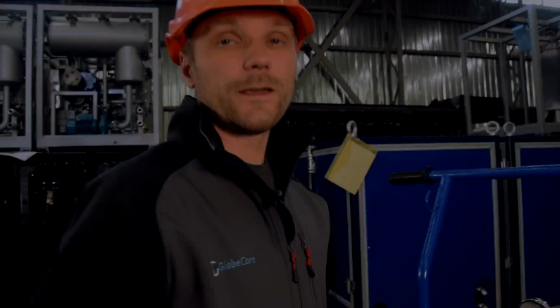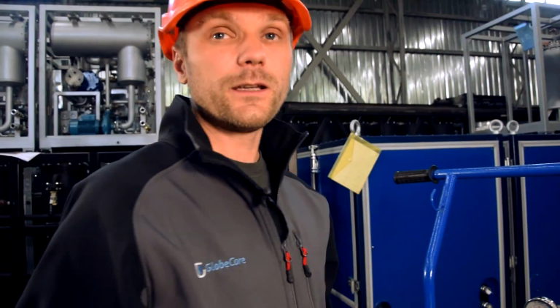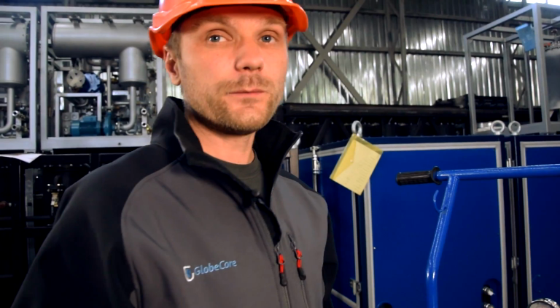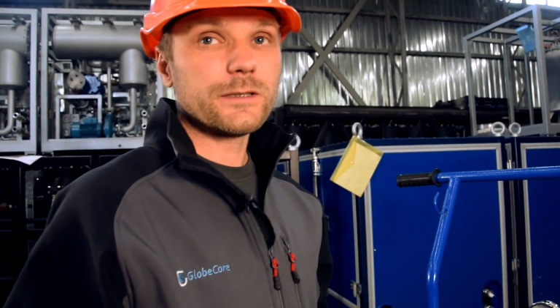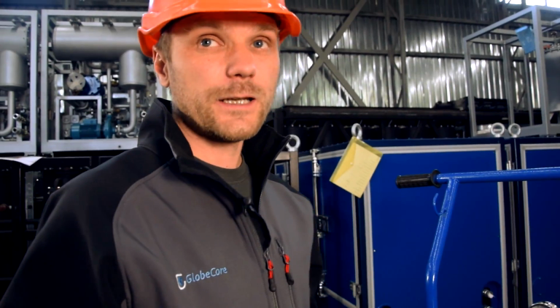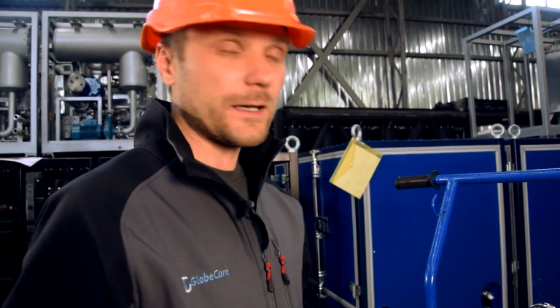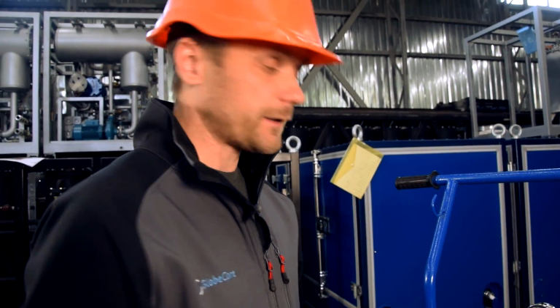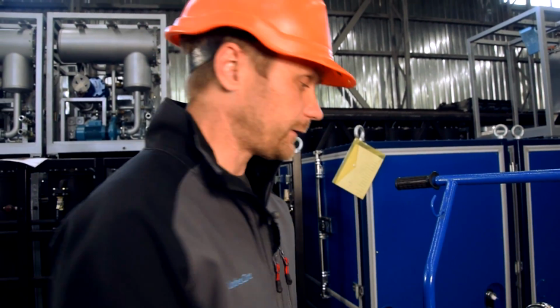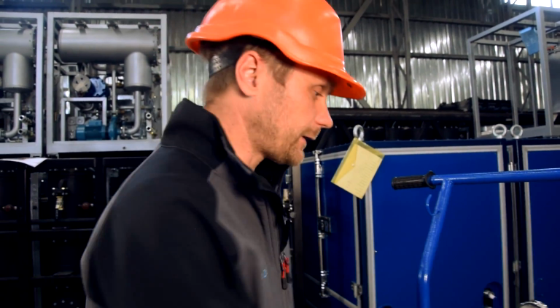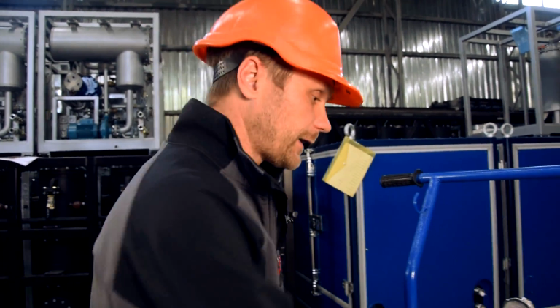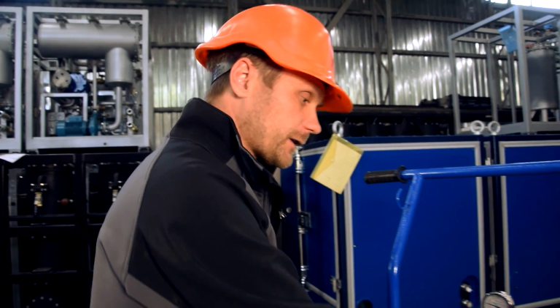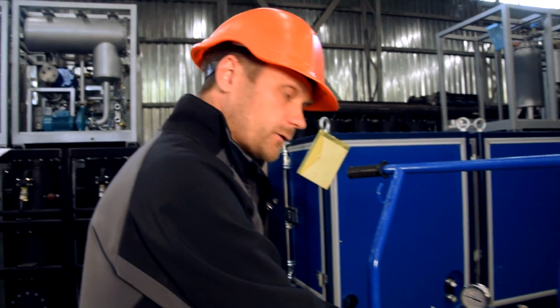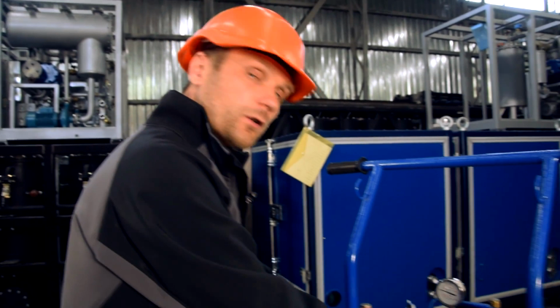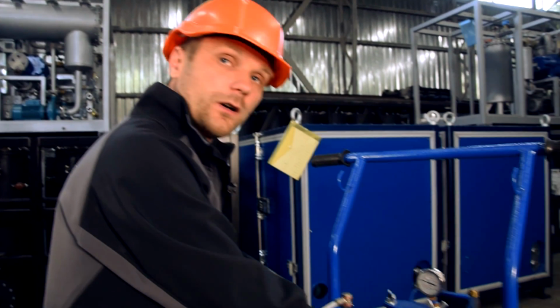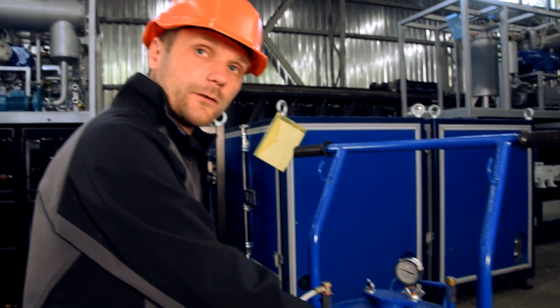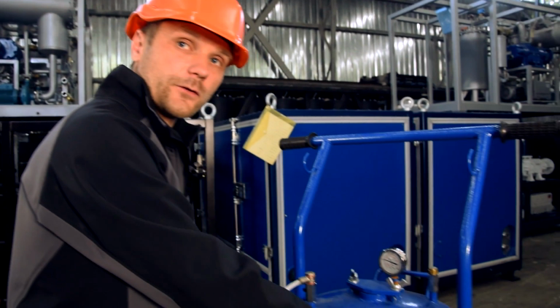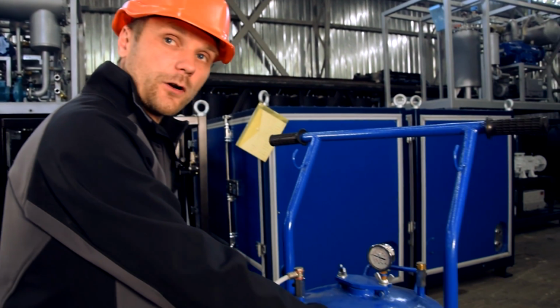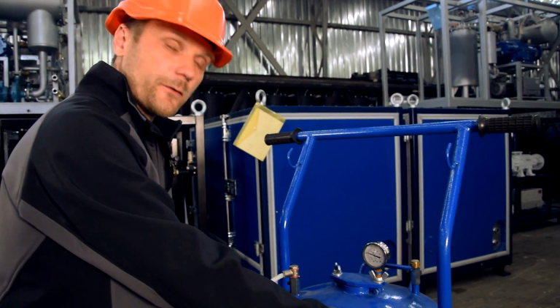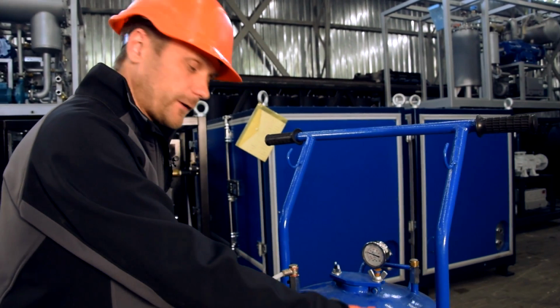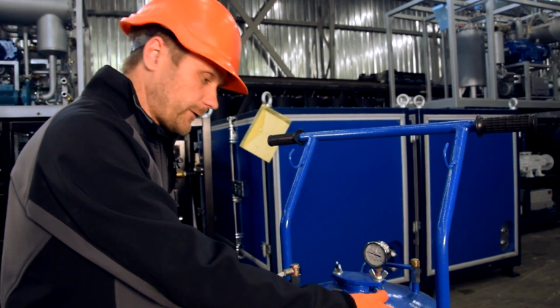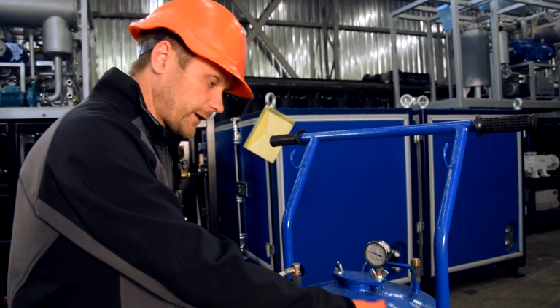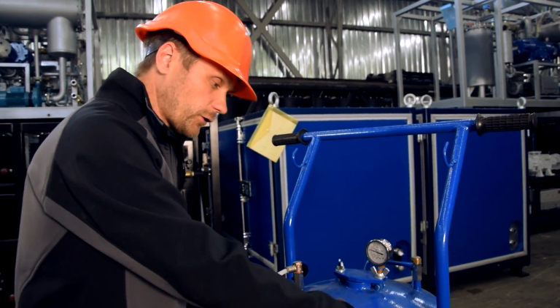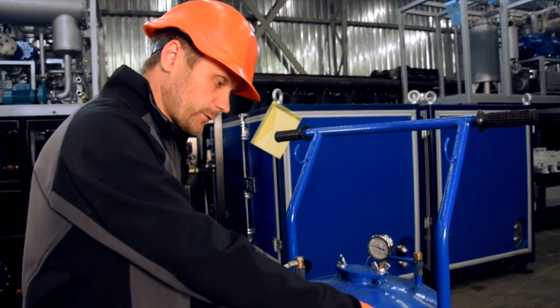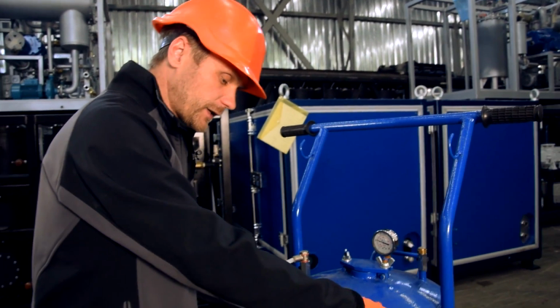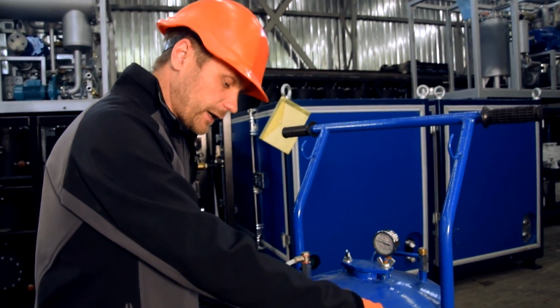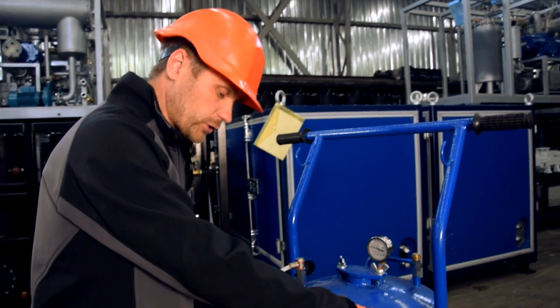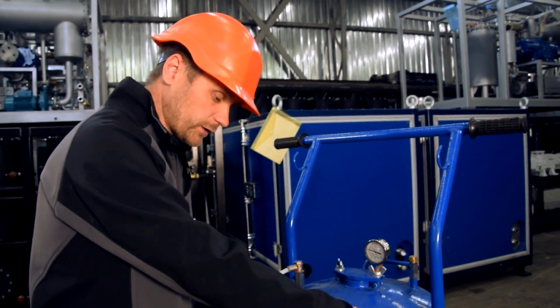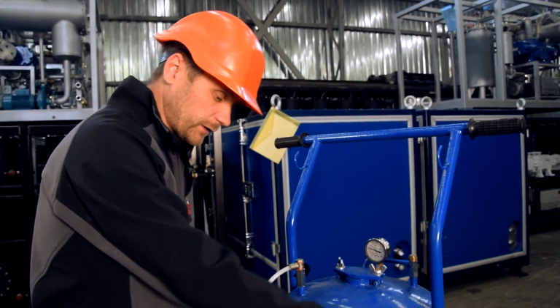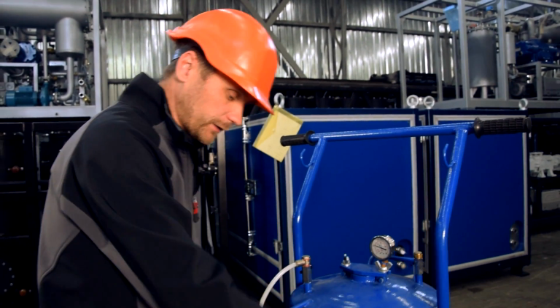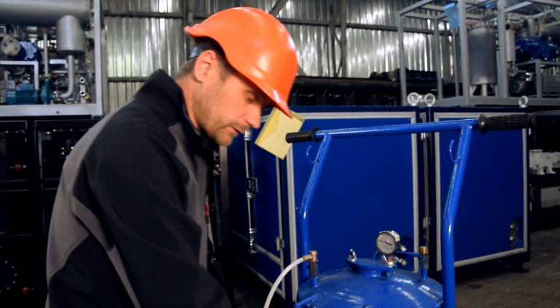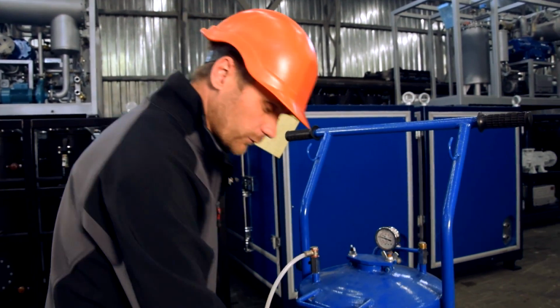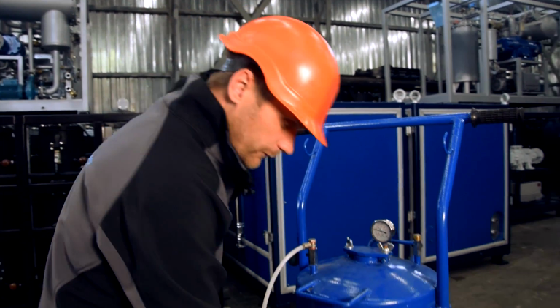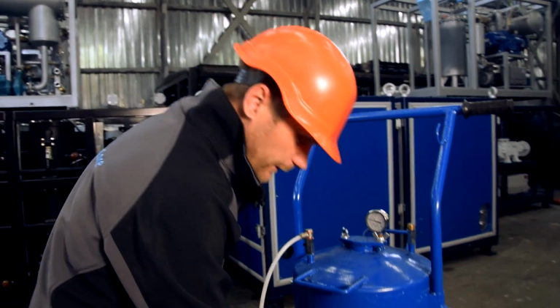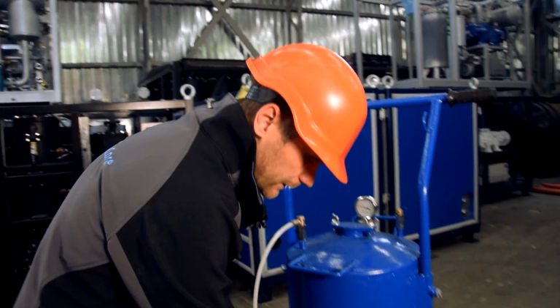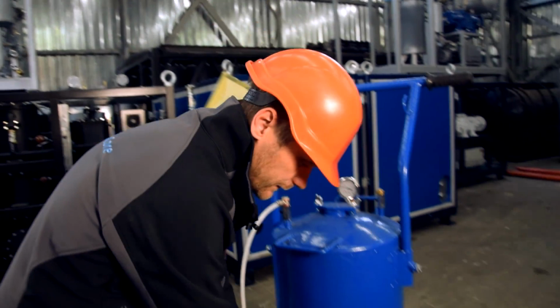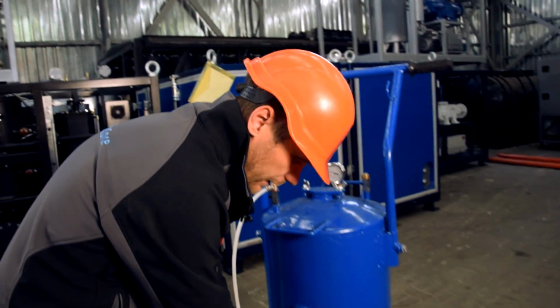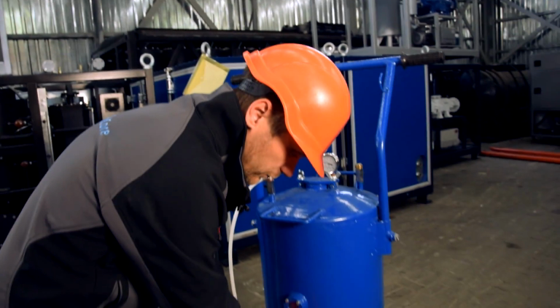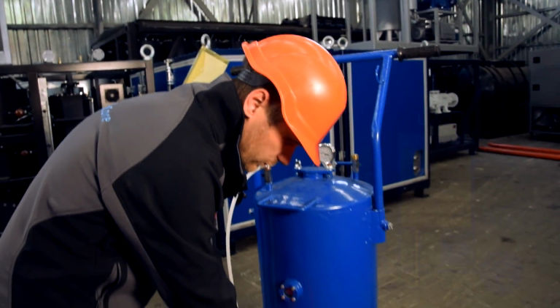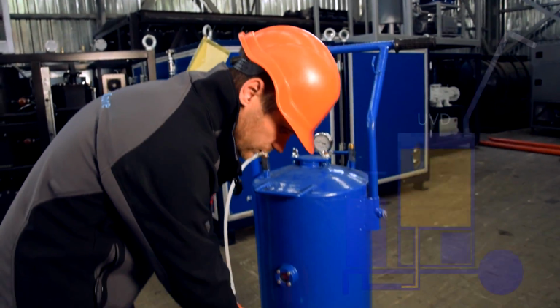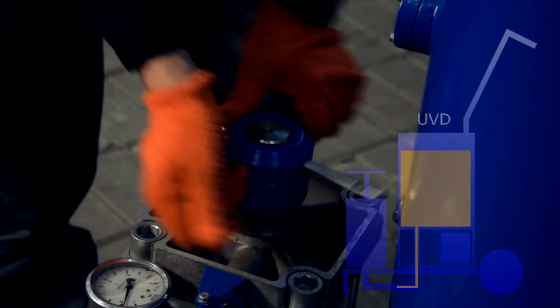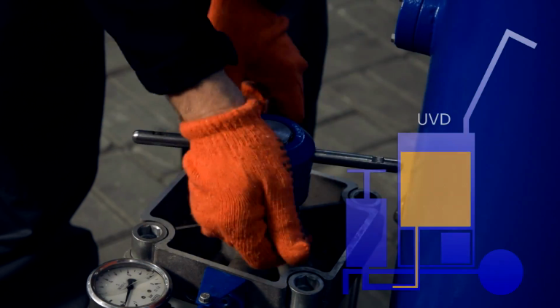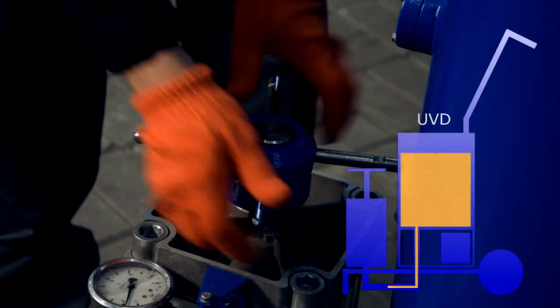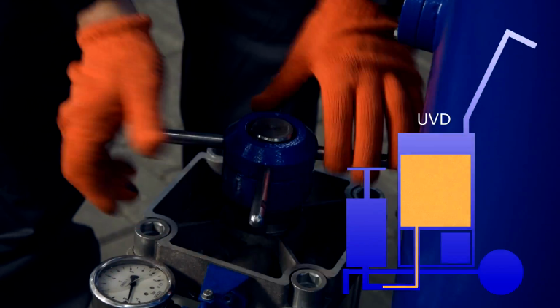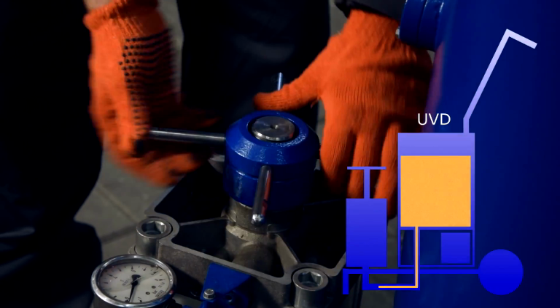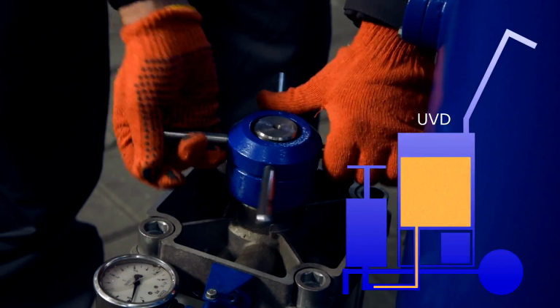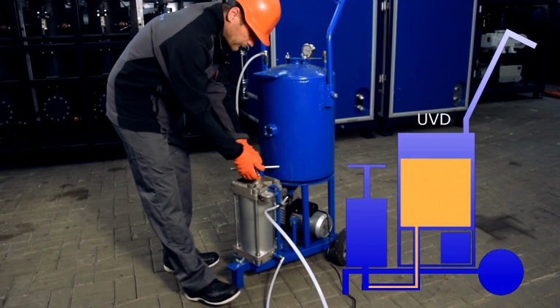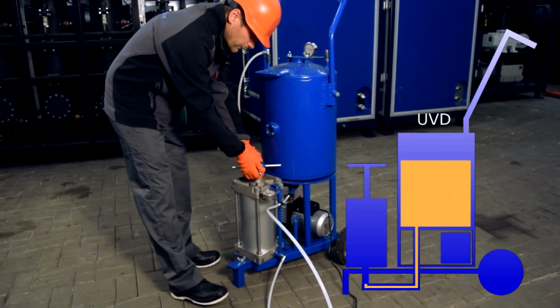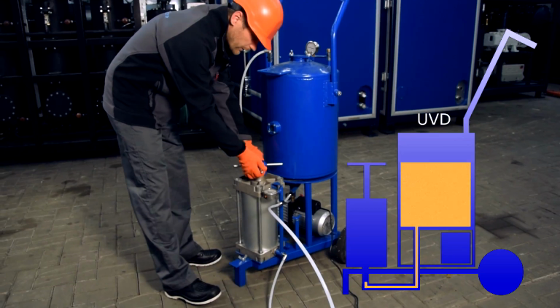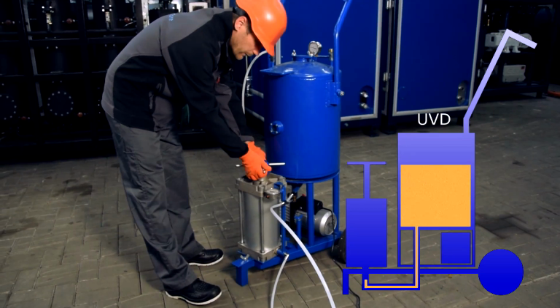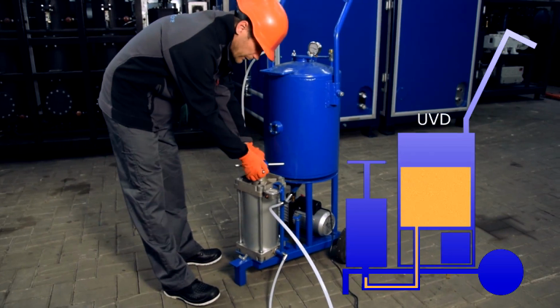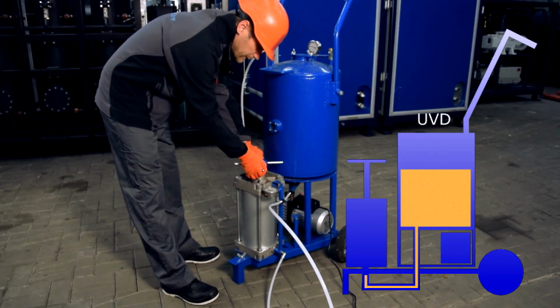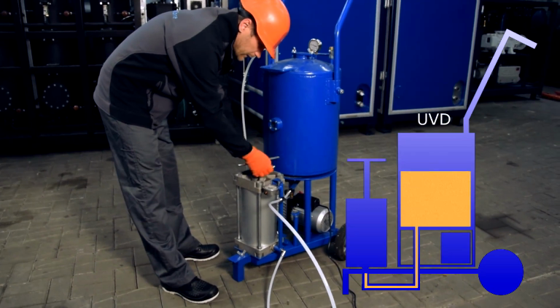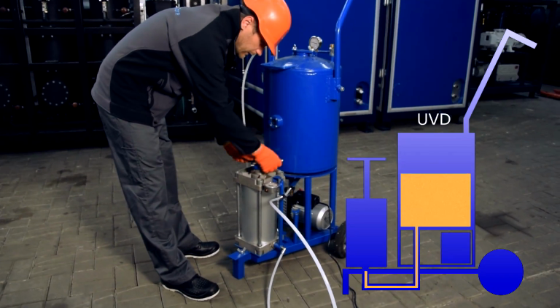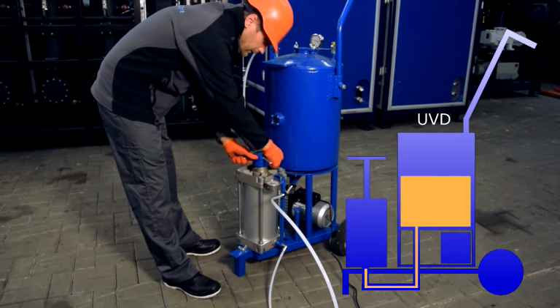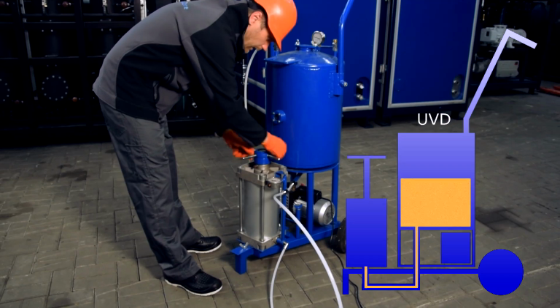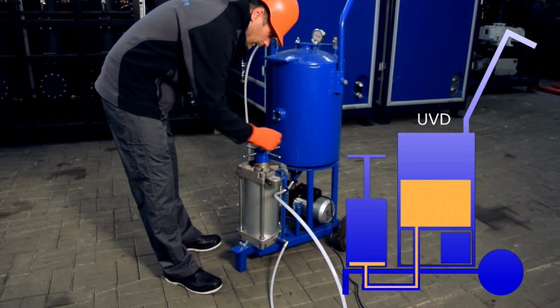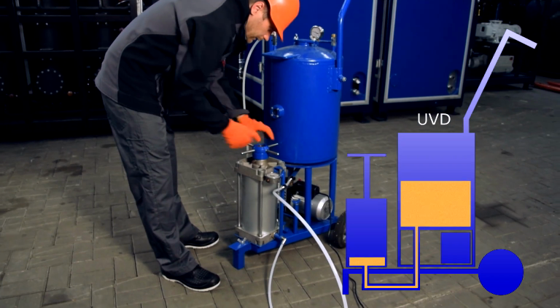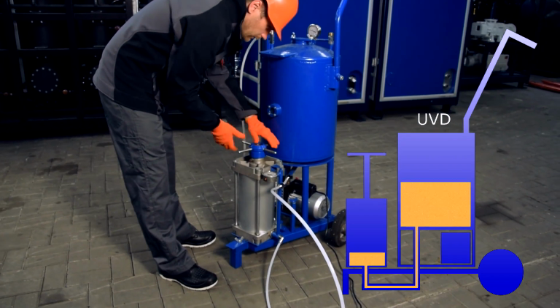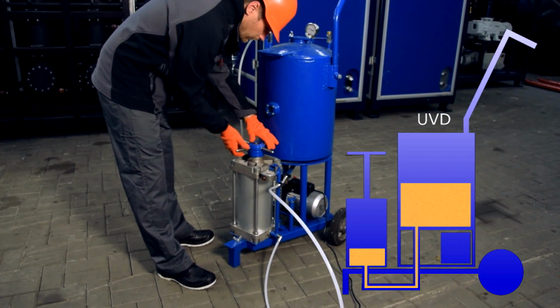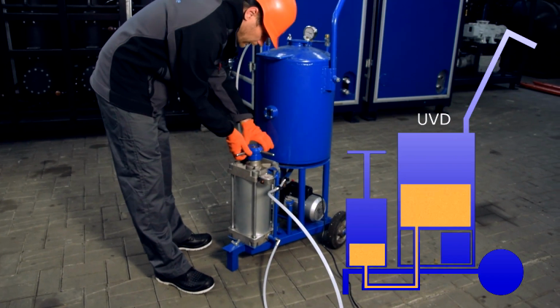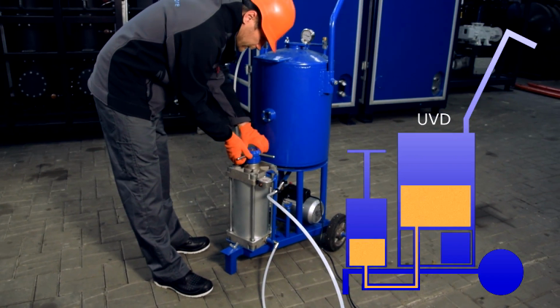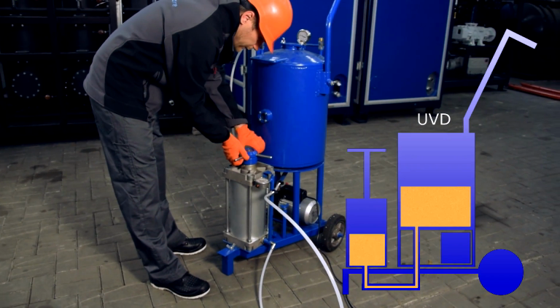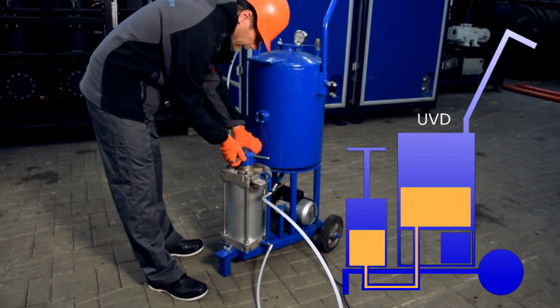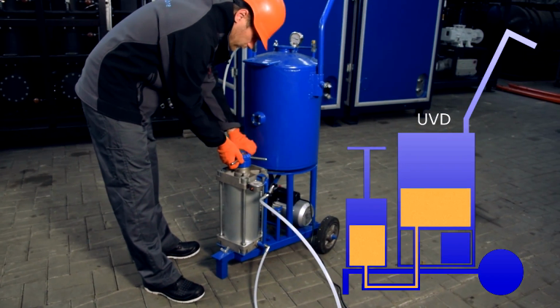Then we take degassed oil from the vacuum section into the filling section. To do this, we turn the piston in a counterclockwise direction.